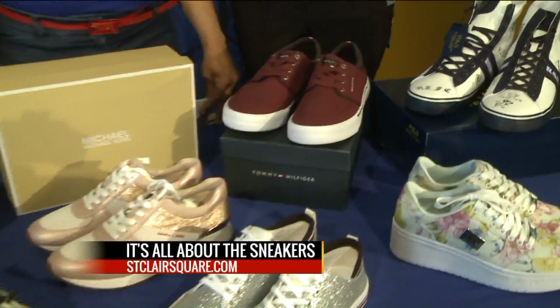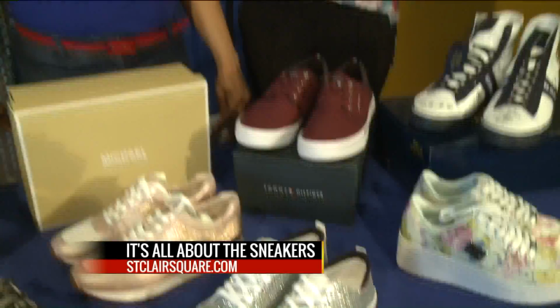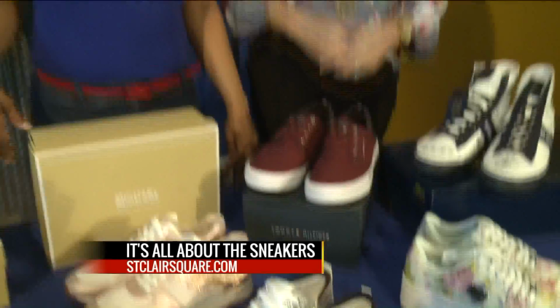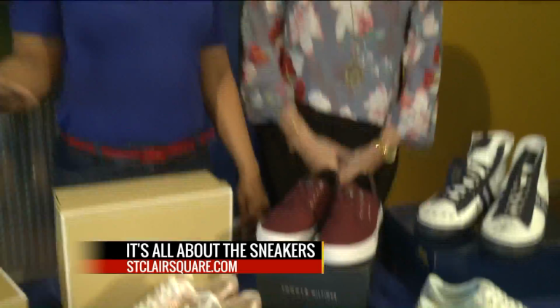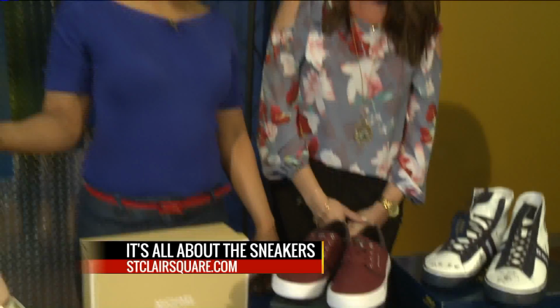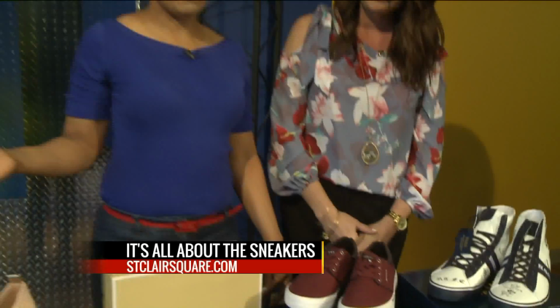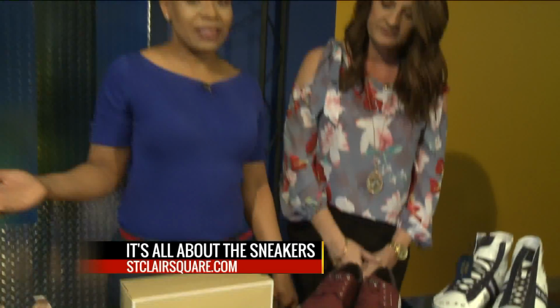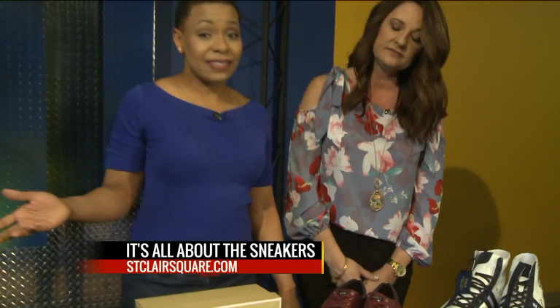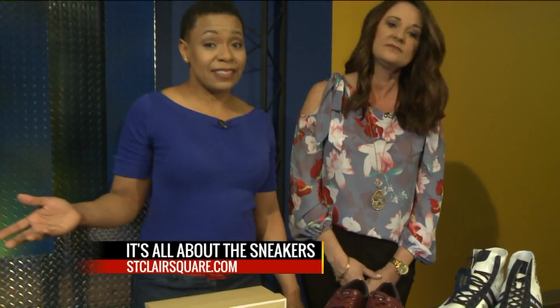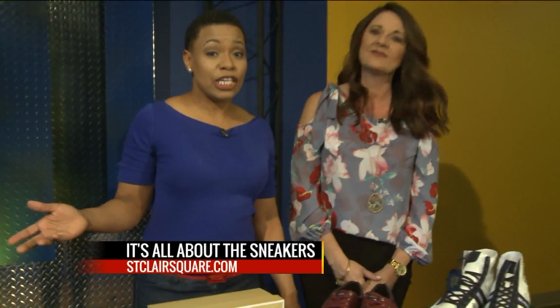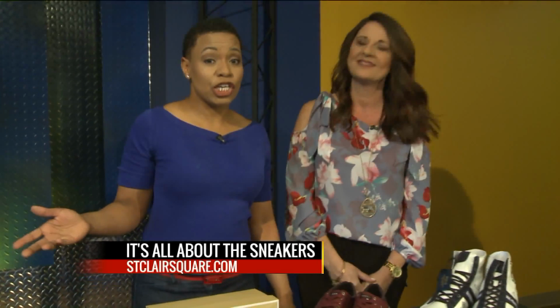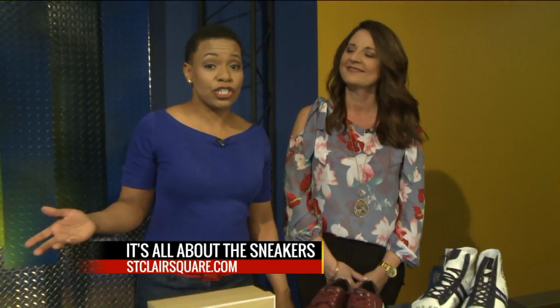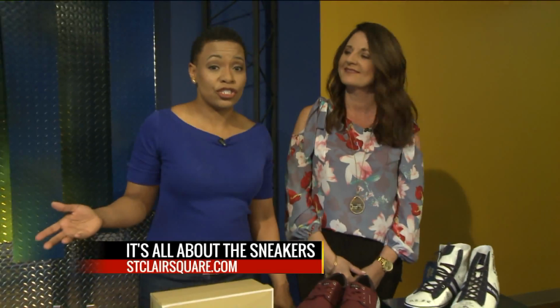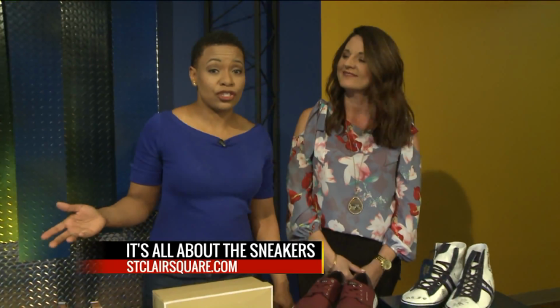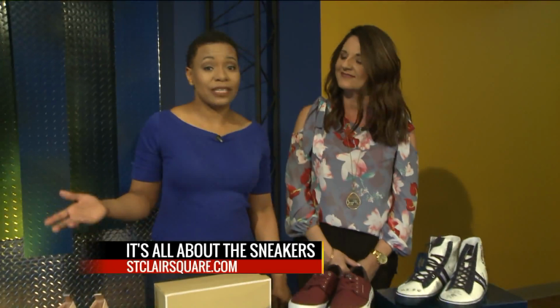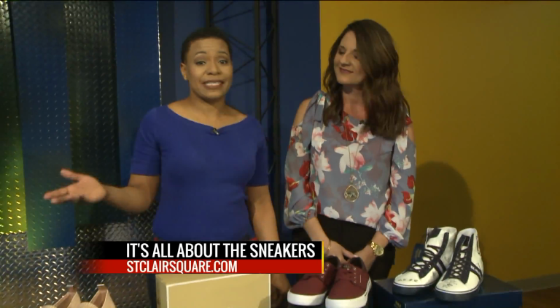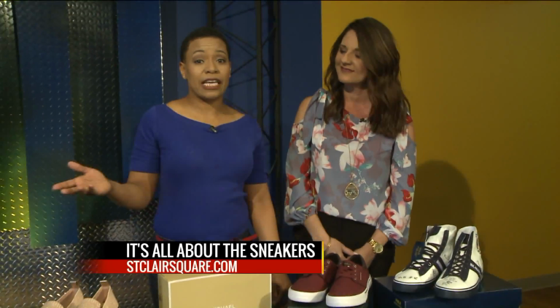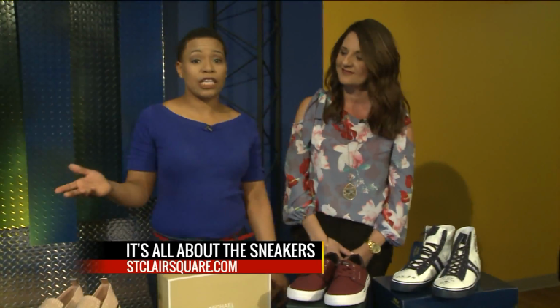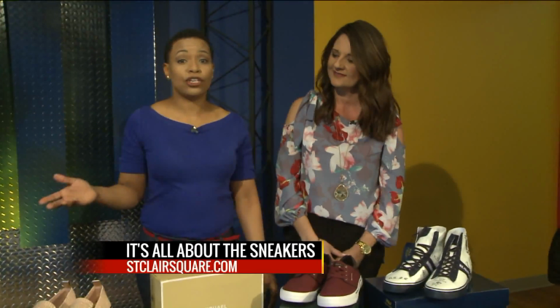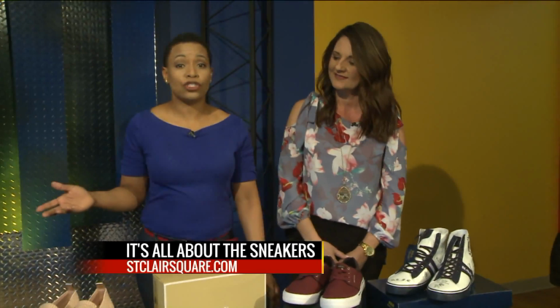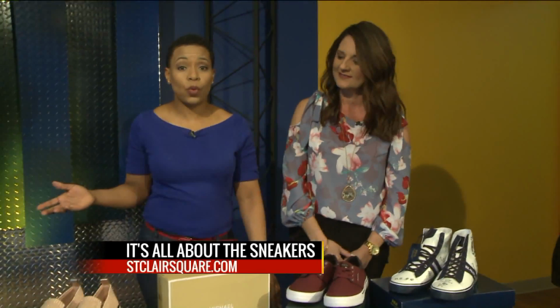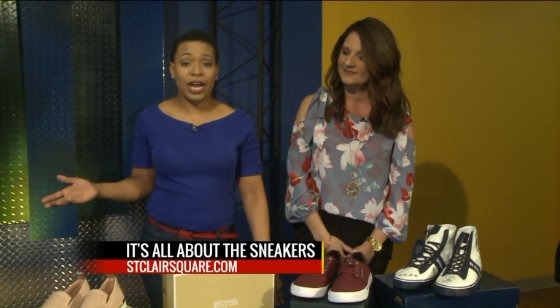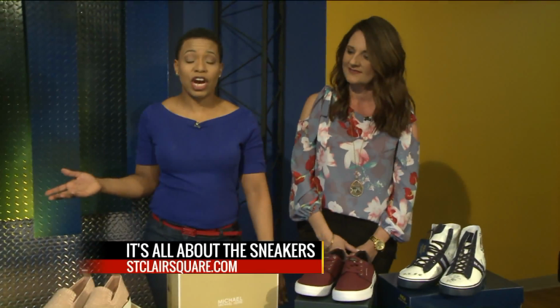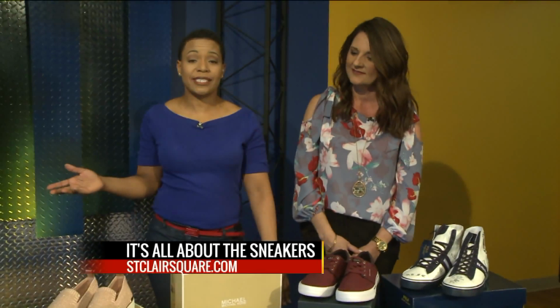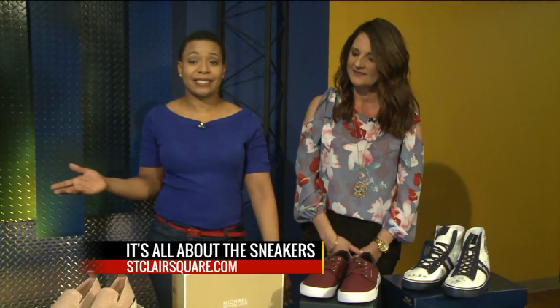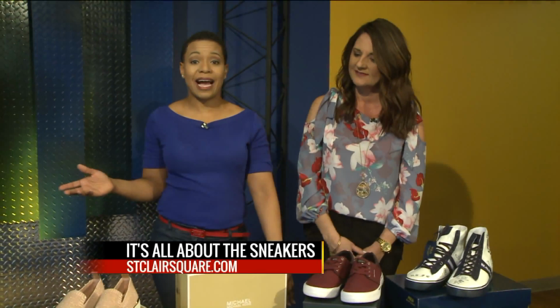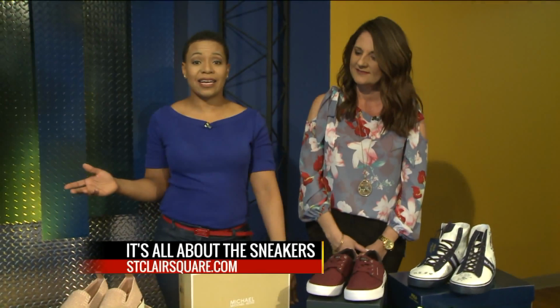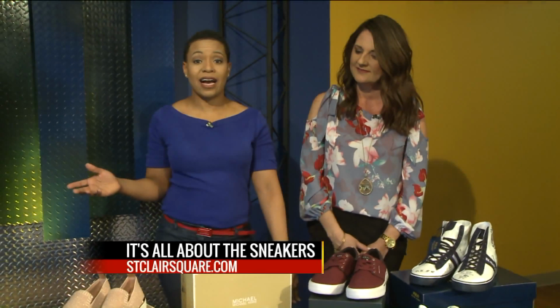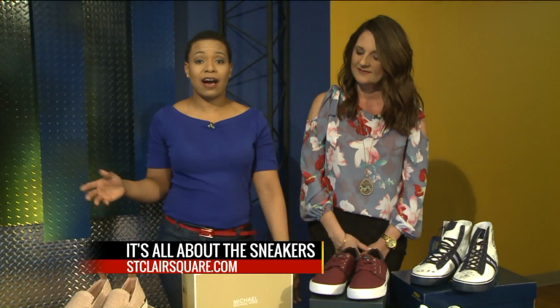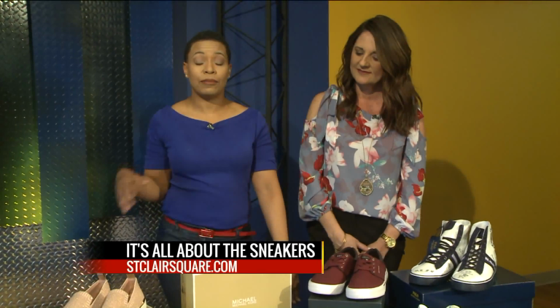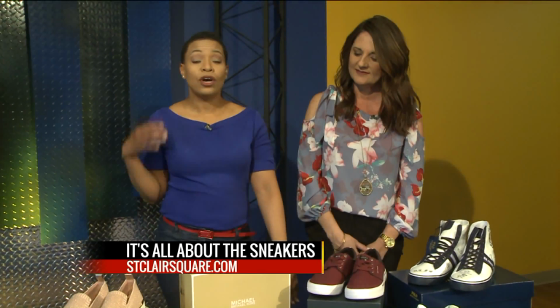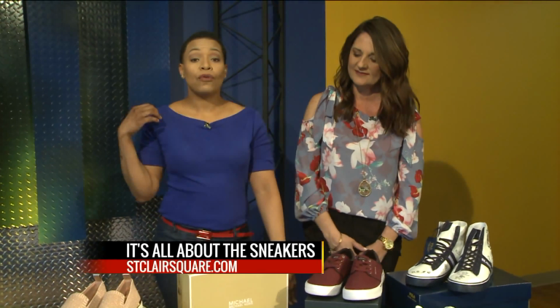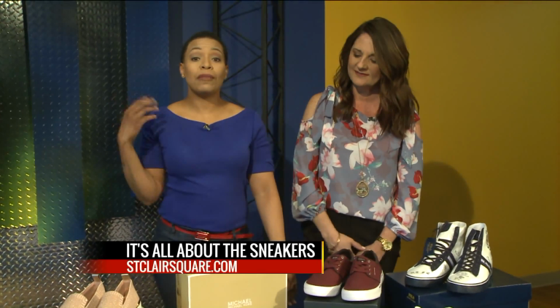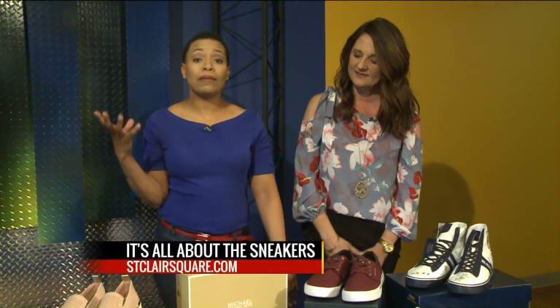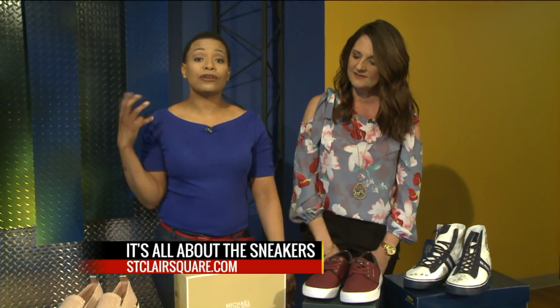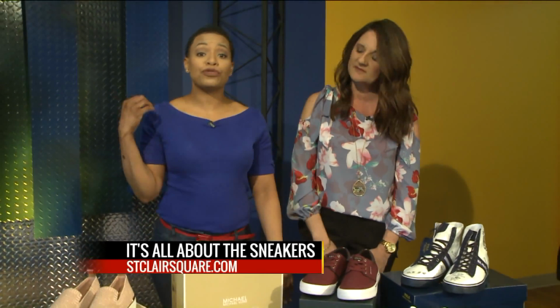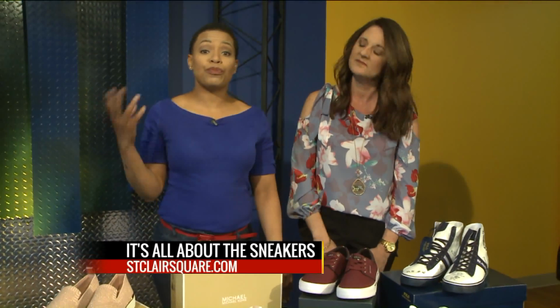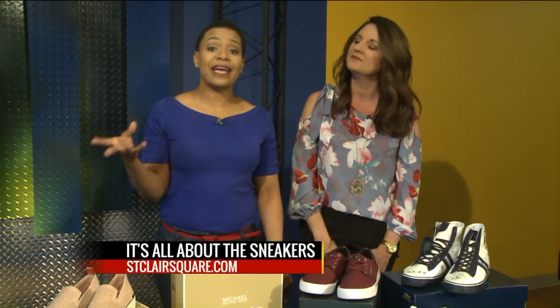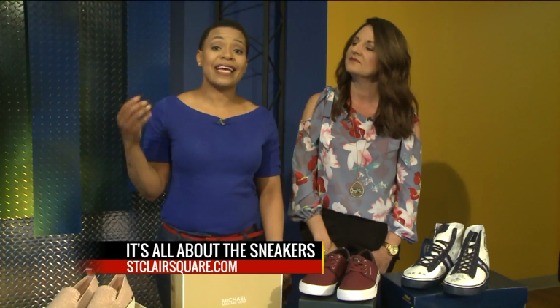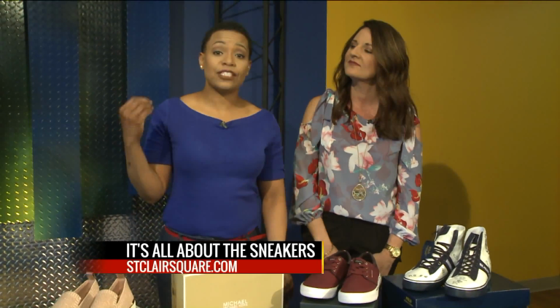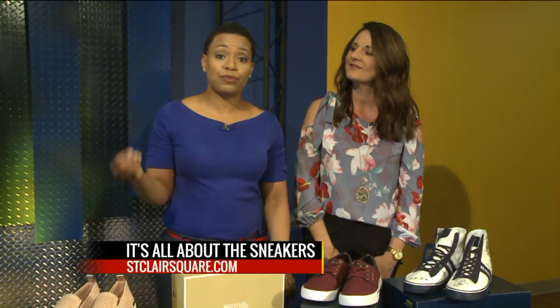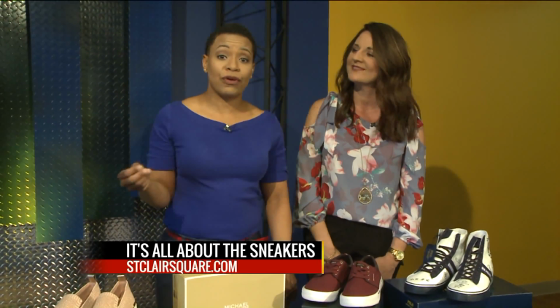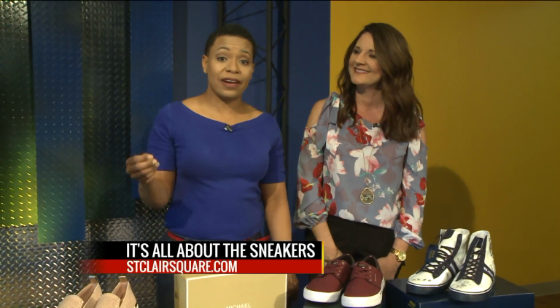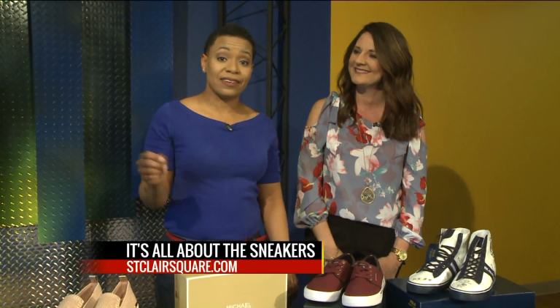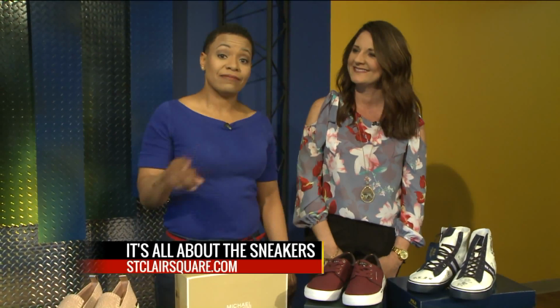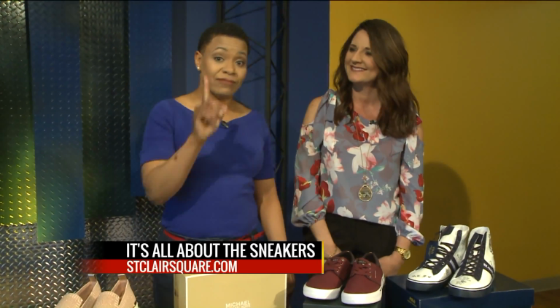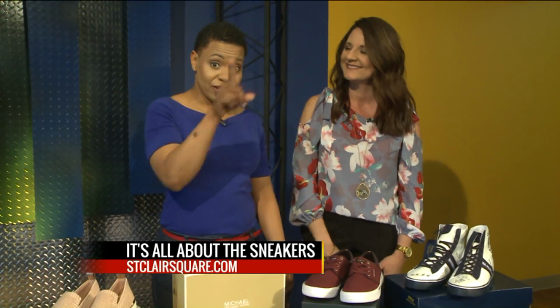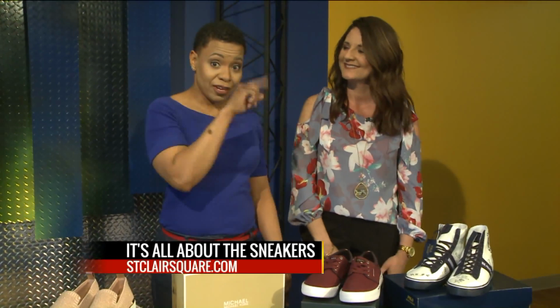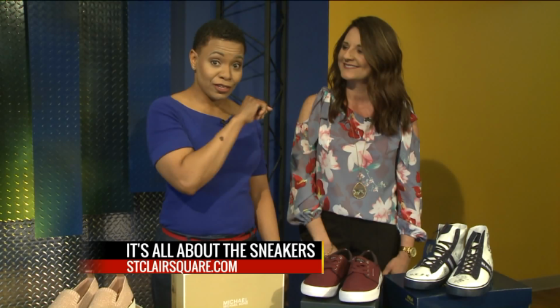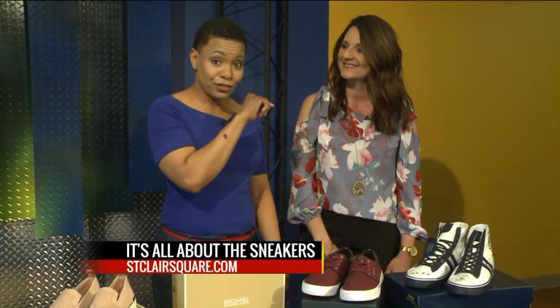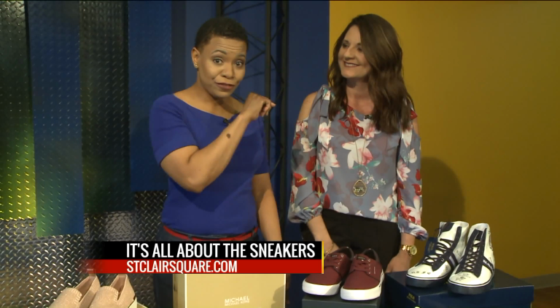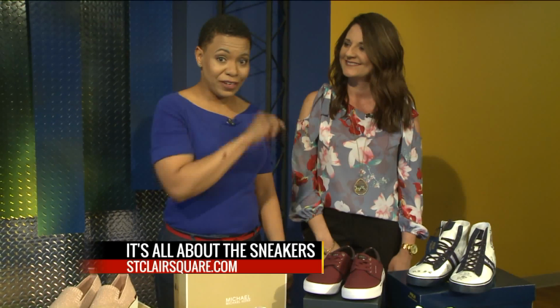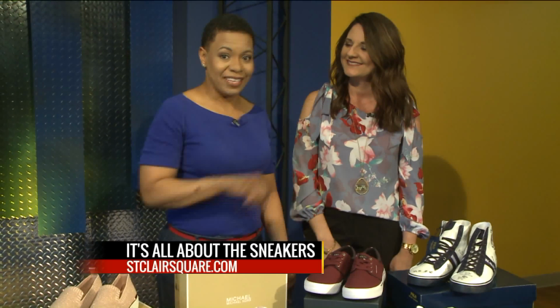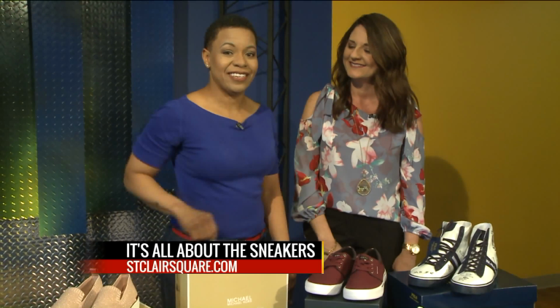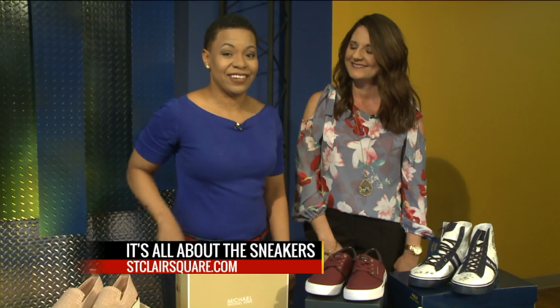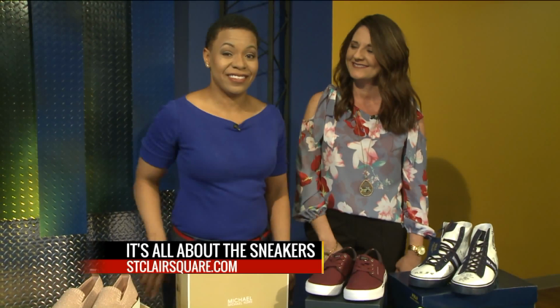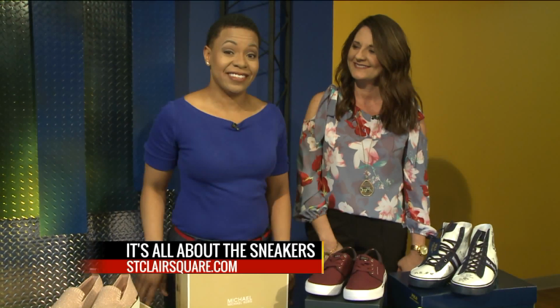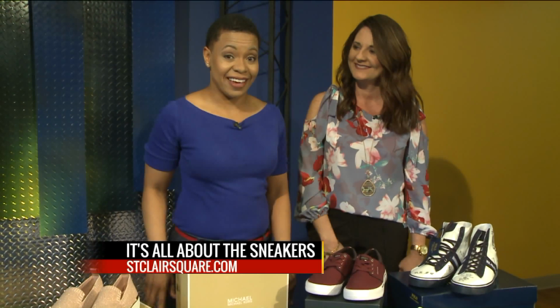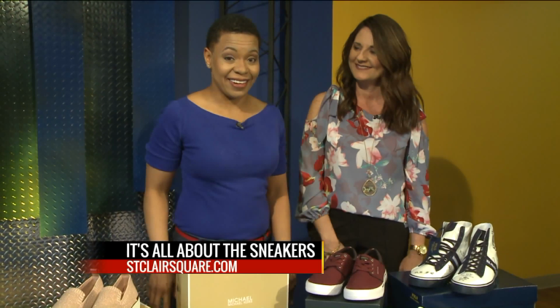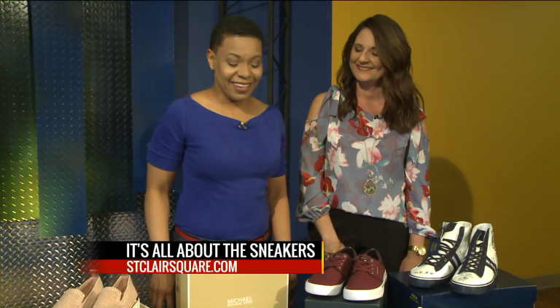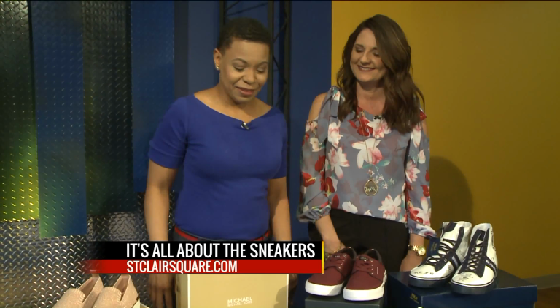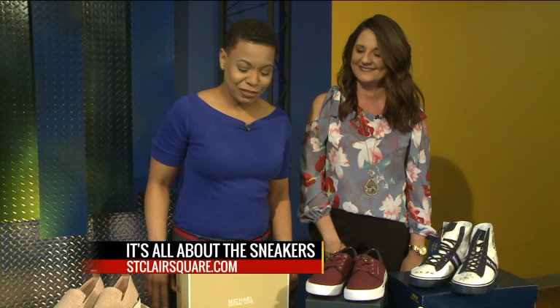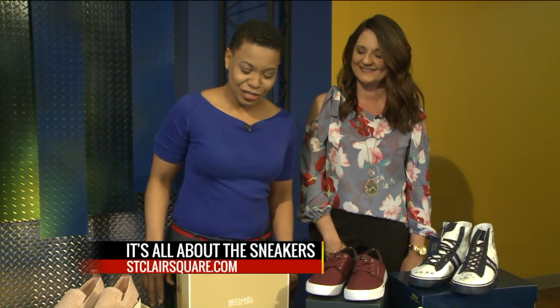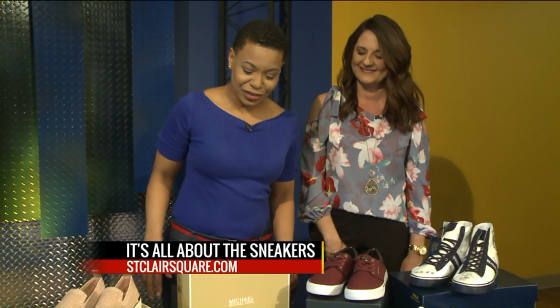All right, everybody — it's all about the sneakers. Just go to StClairSquare.com. Remember, spring has sprung under your feet here on the 9 a.m. show.